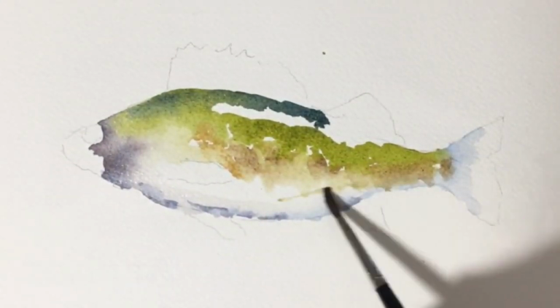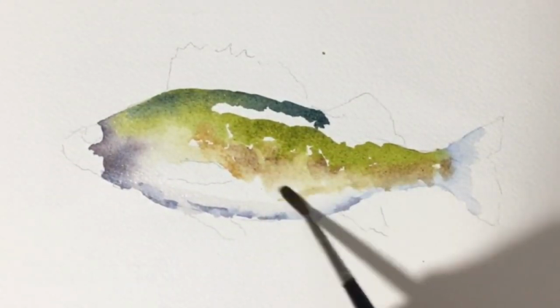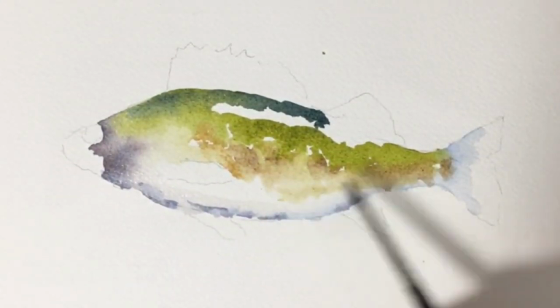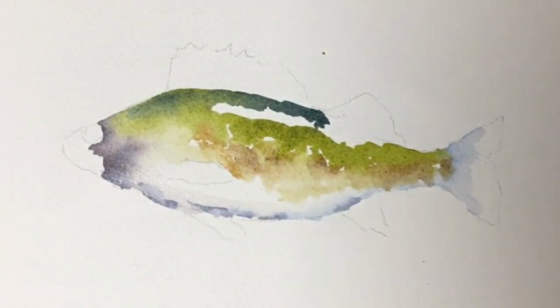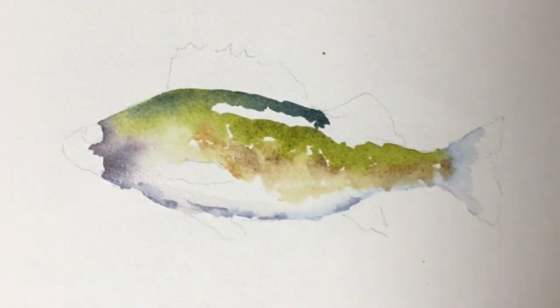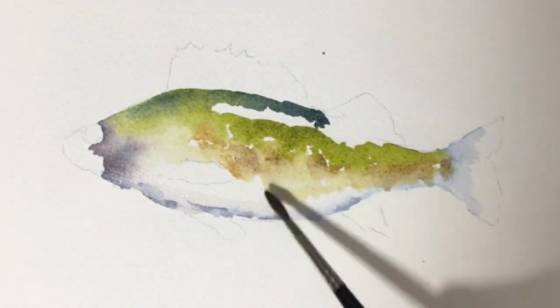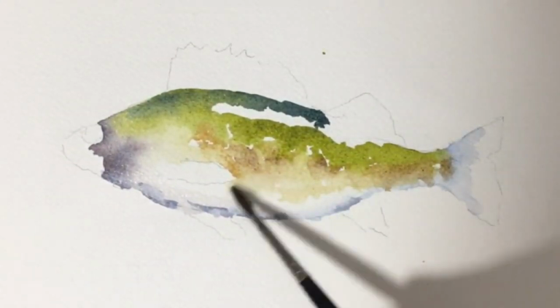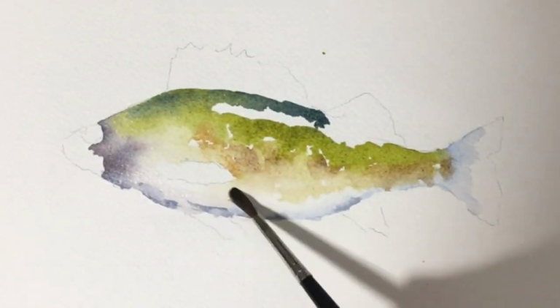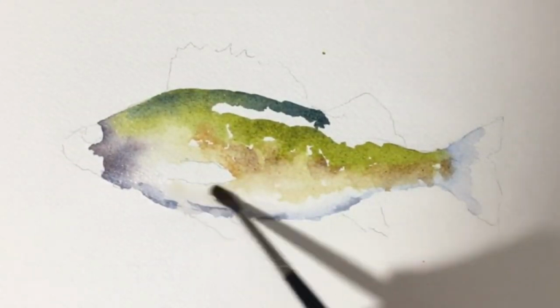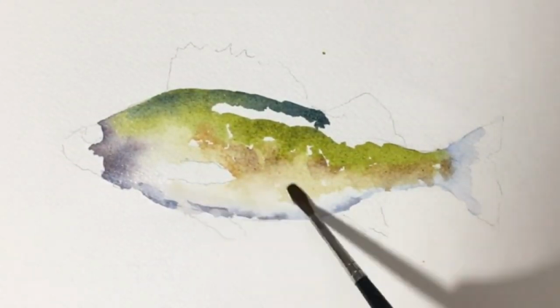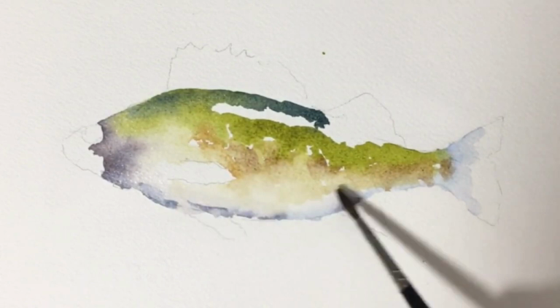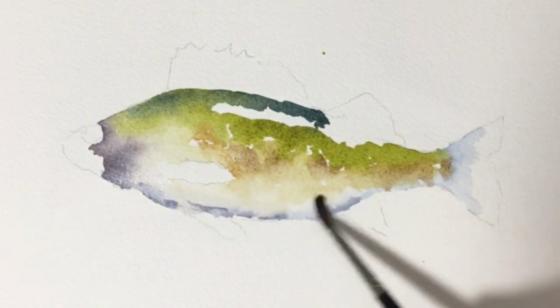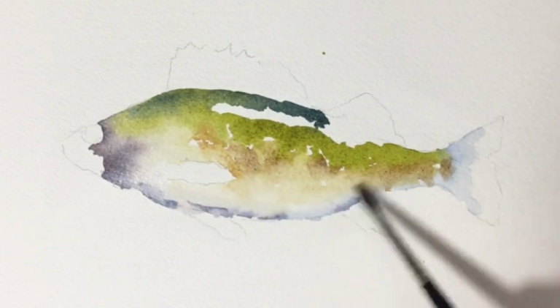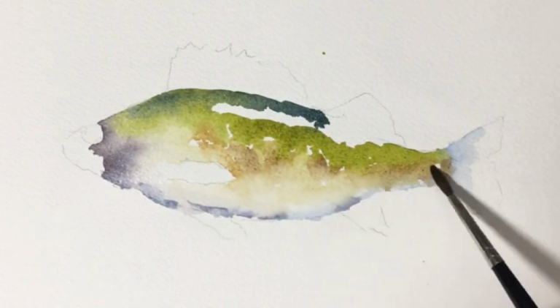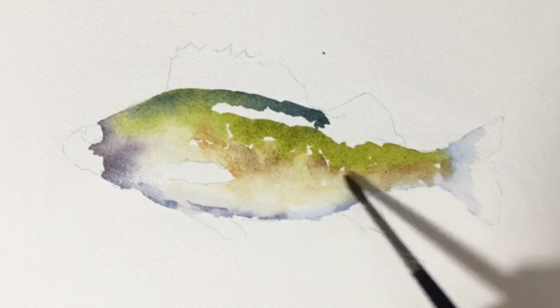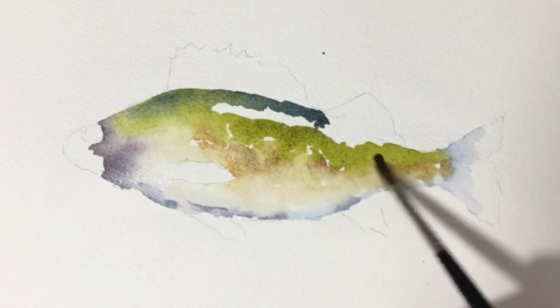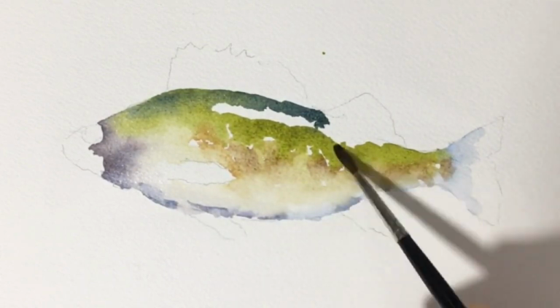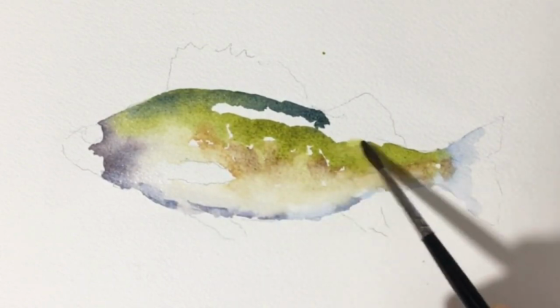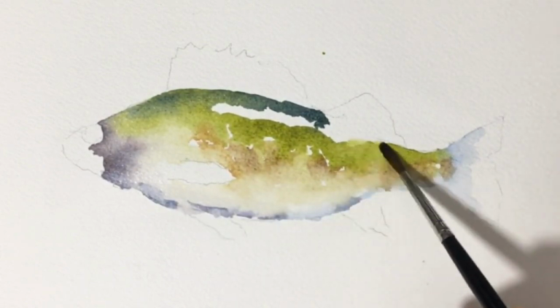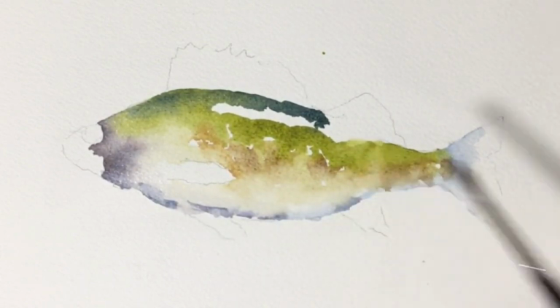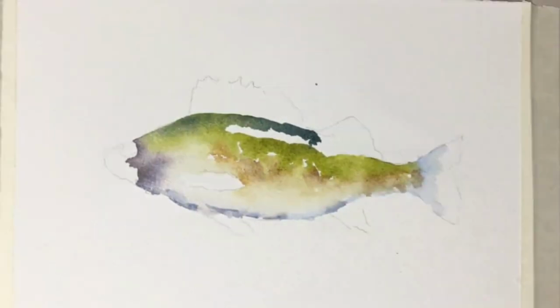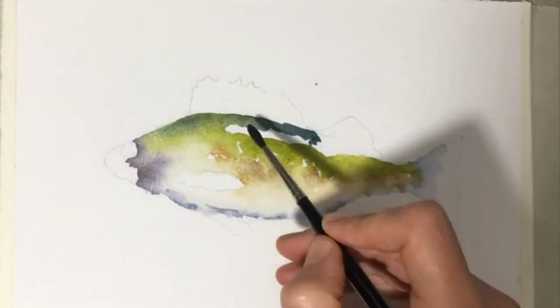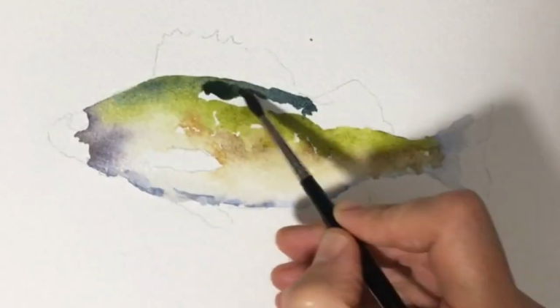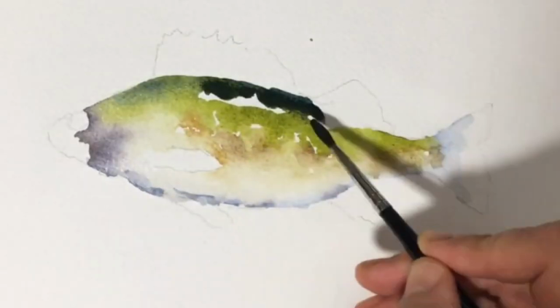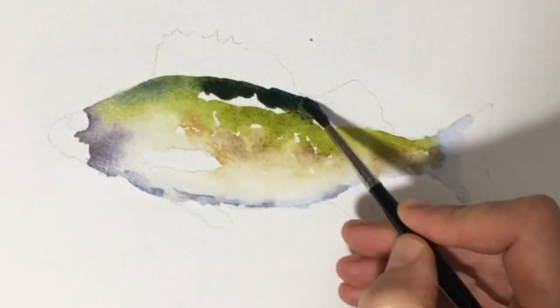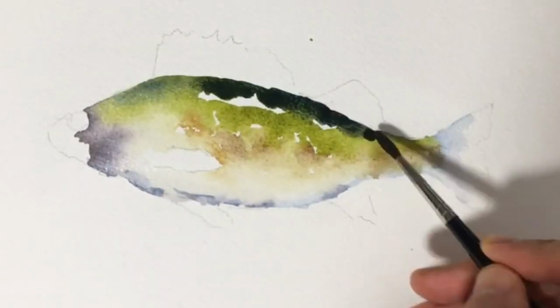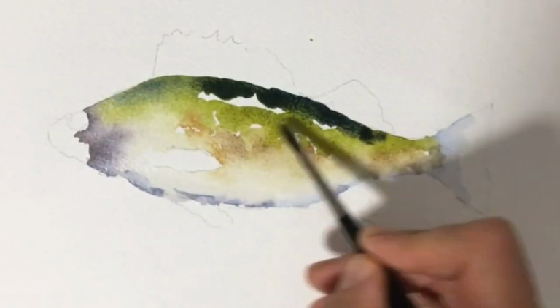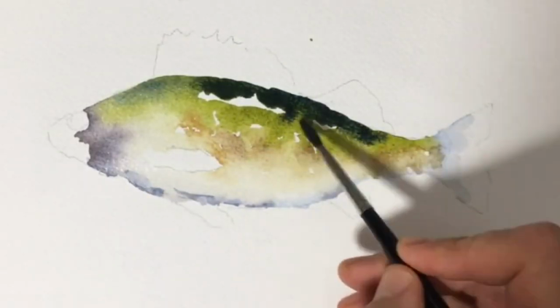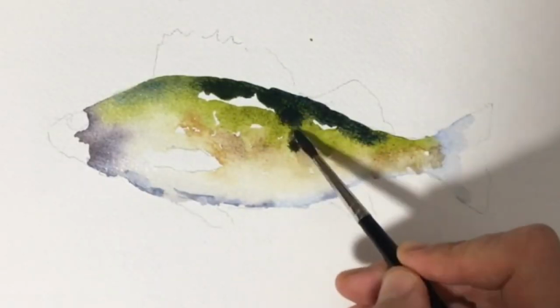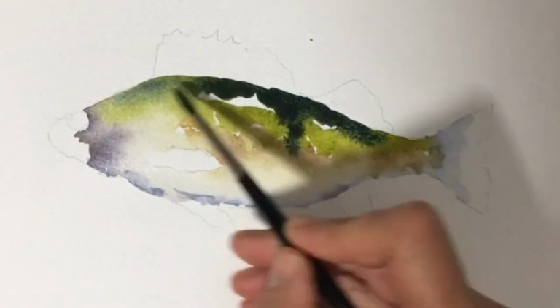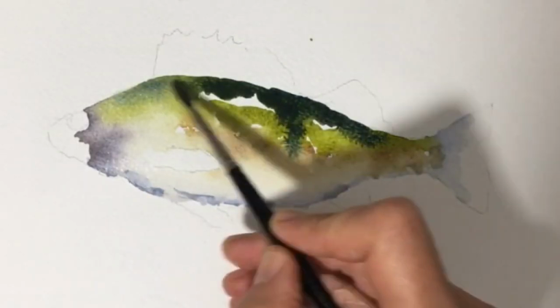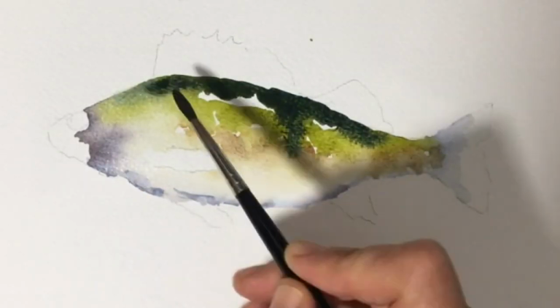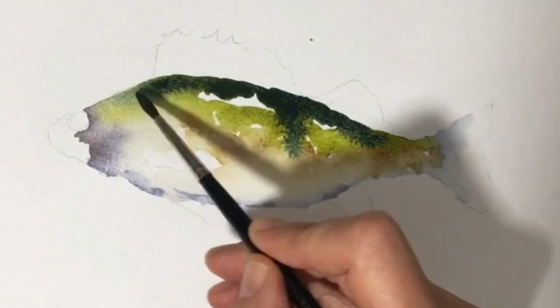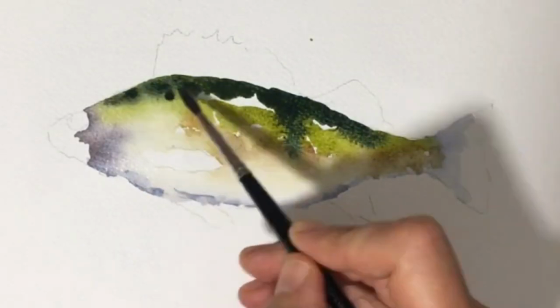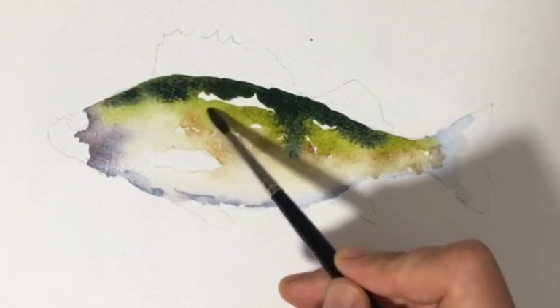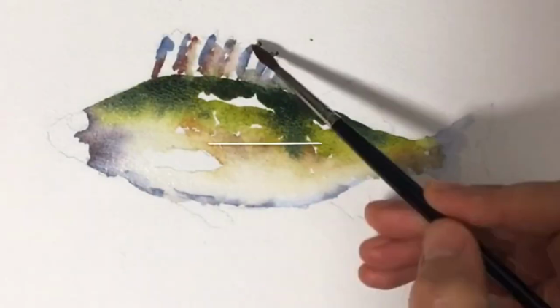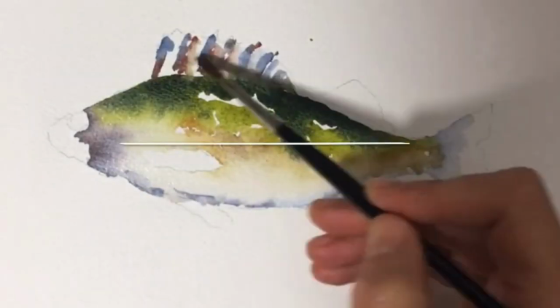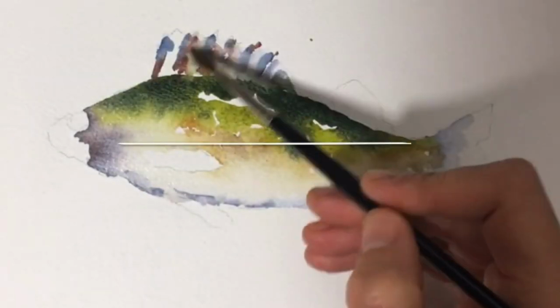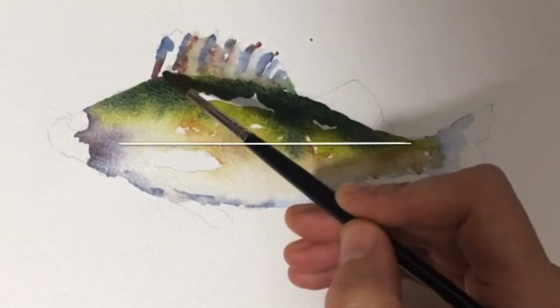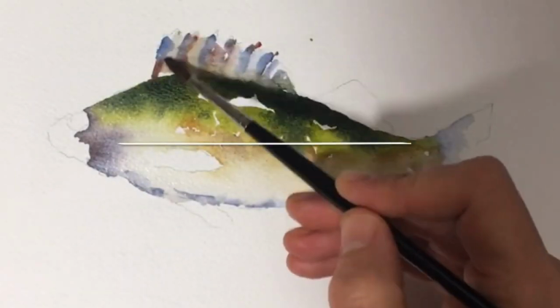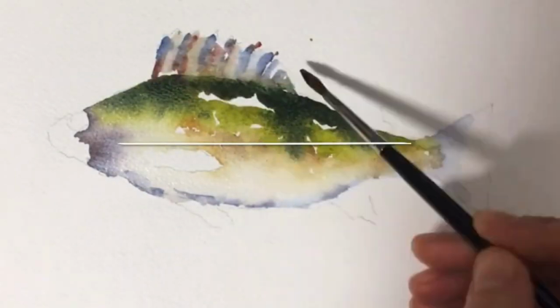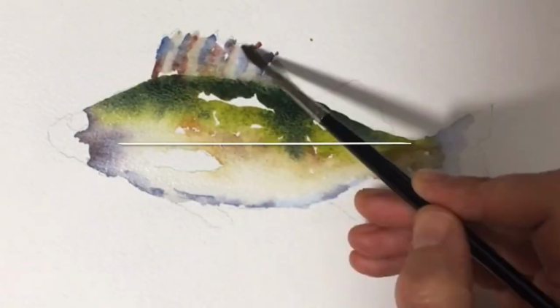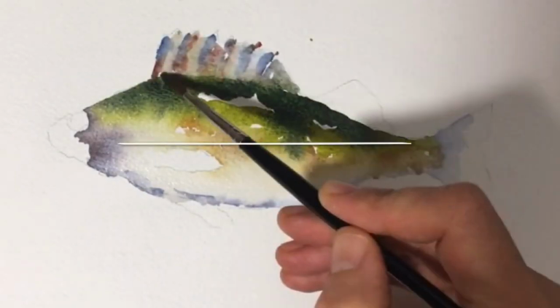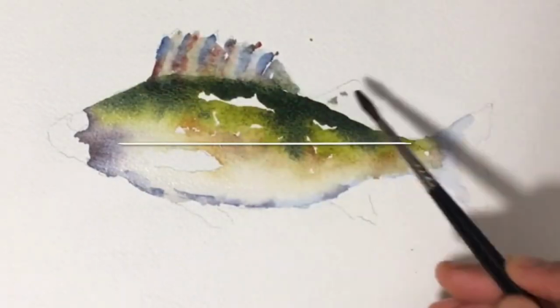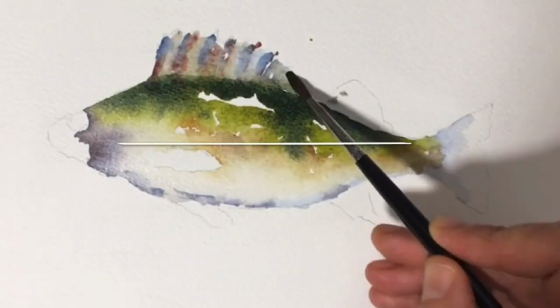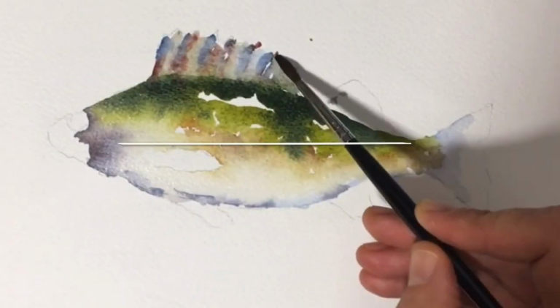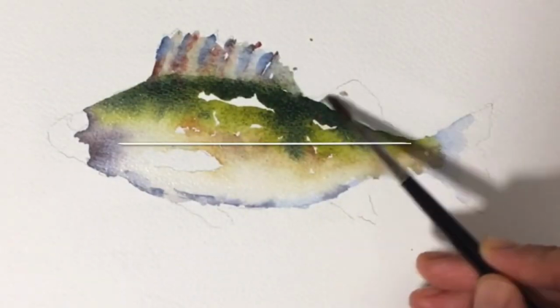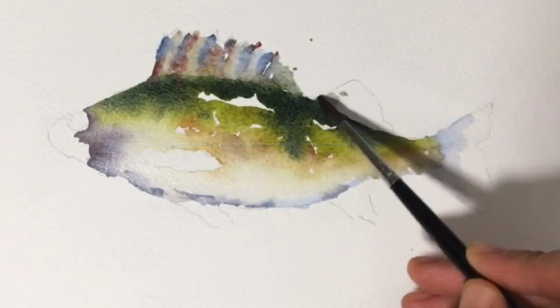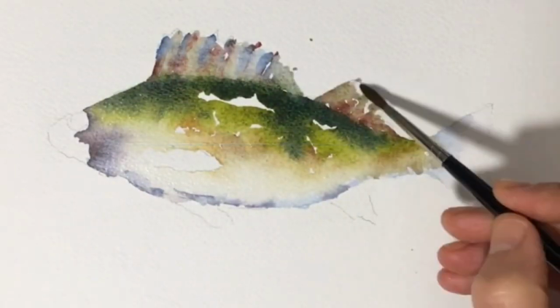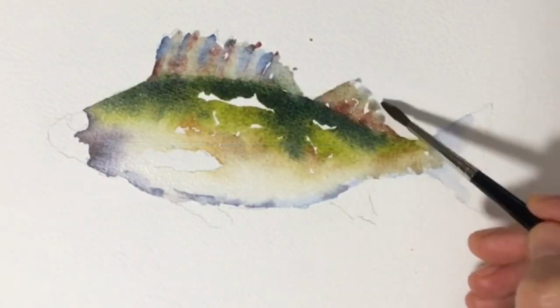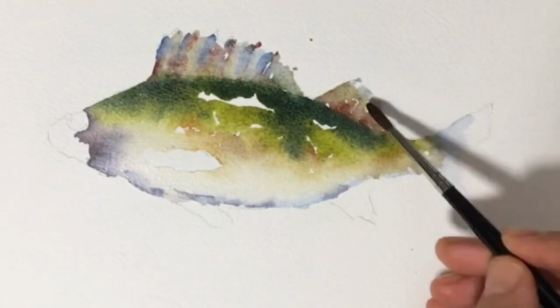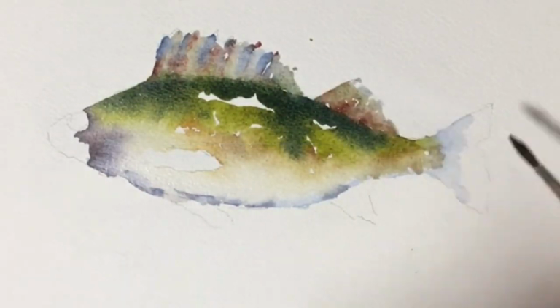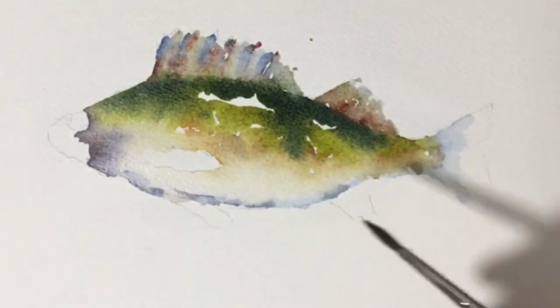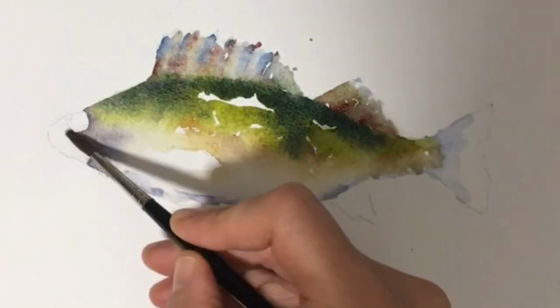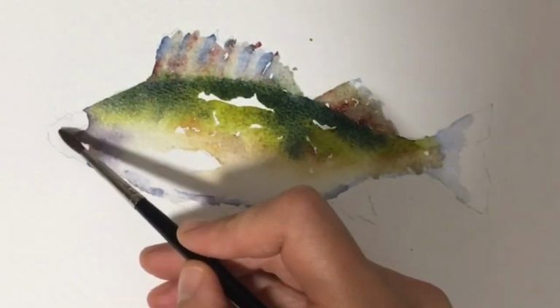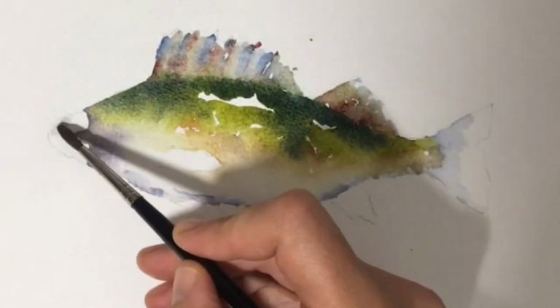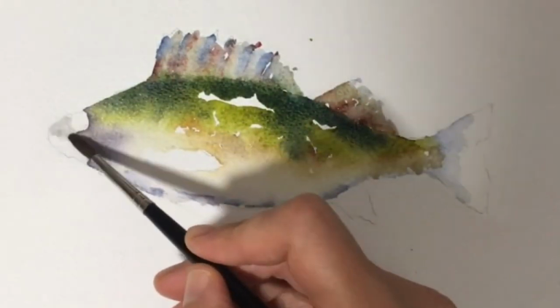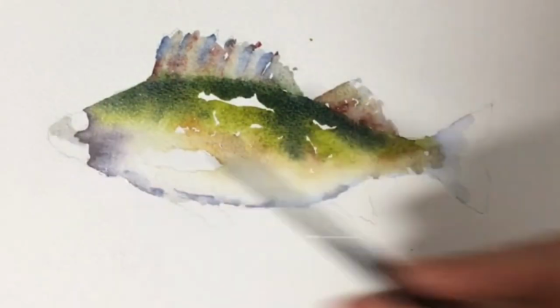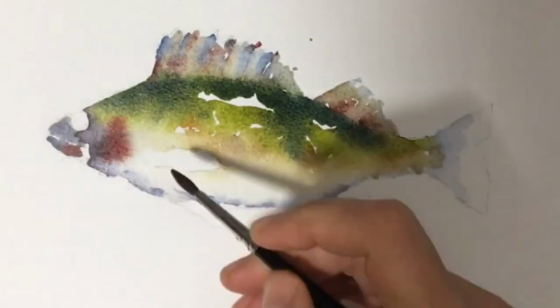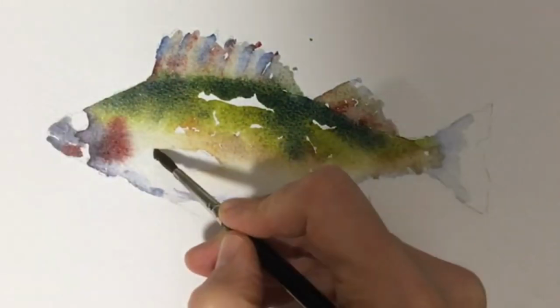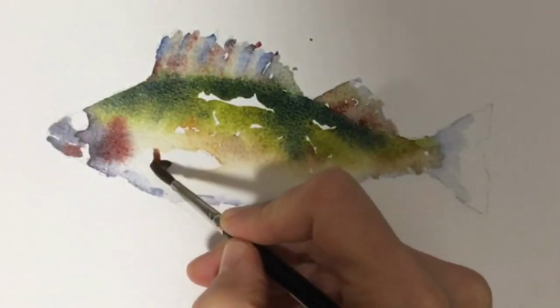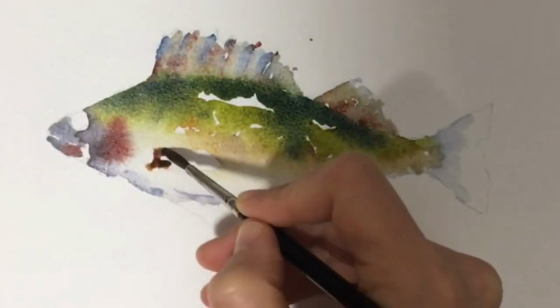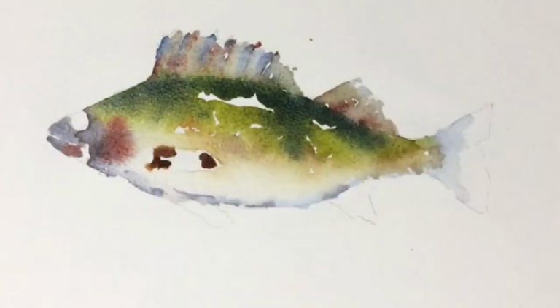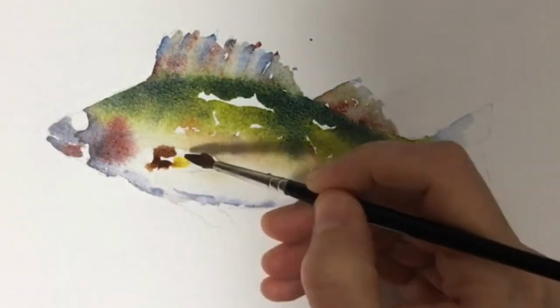For the belly I used a very granulating color from Daniel Smith called goethite, and also some hematite burnt scarlet.